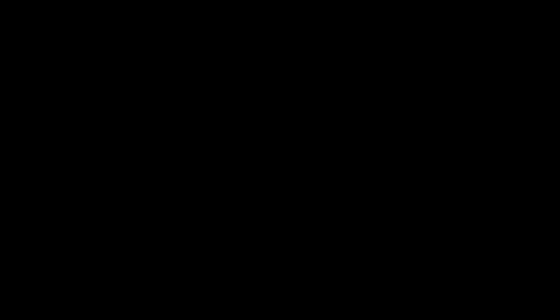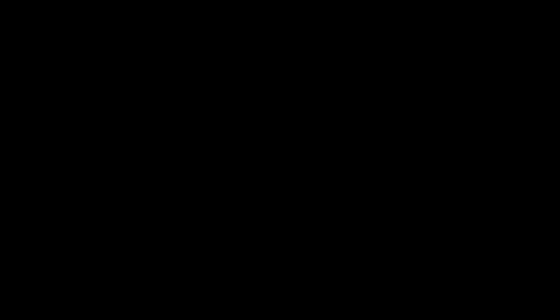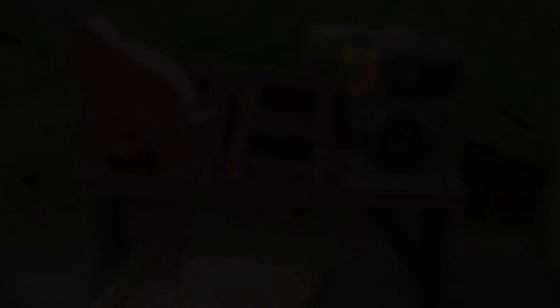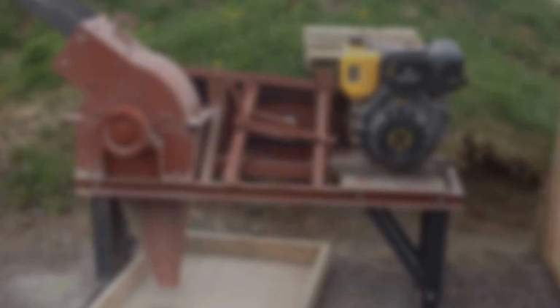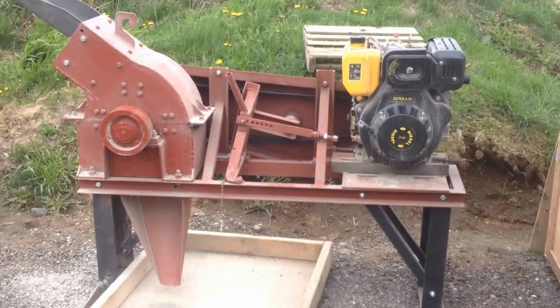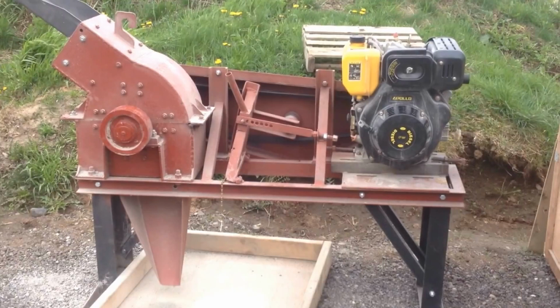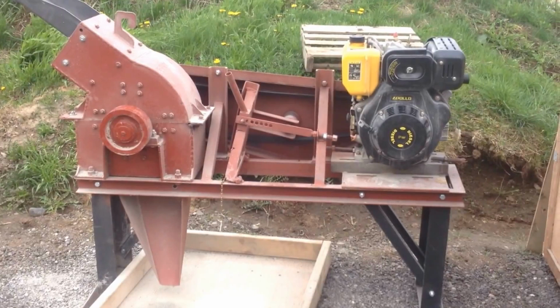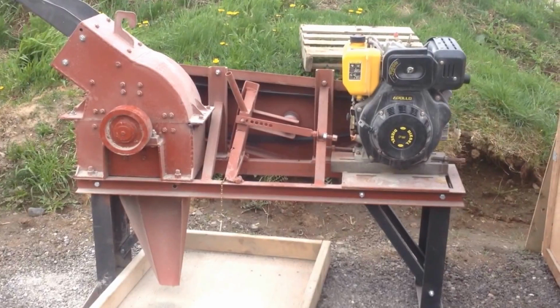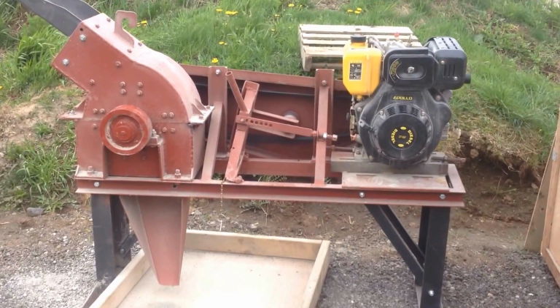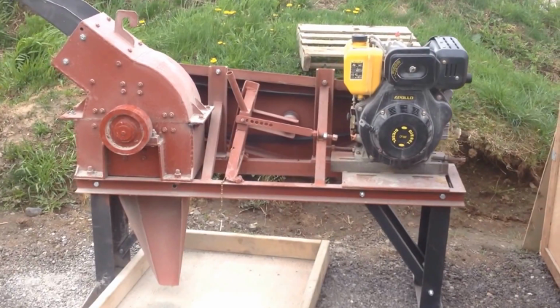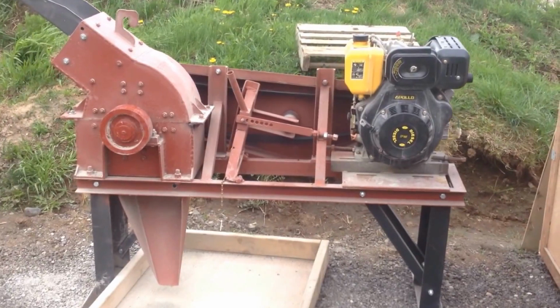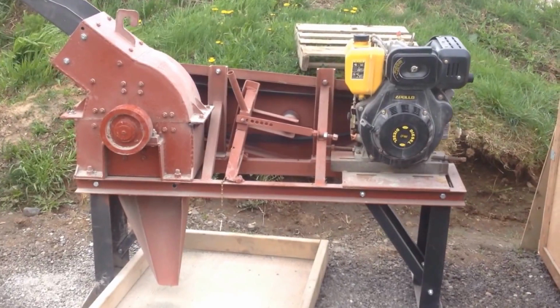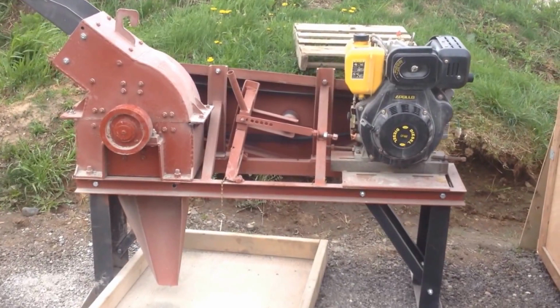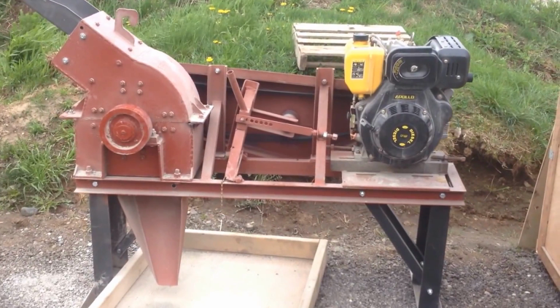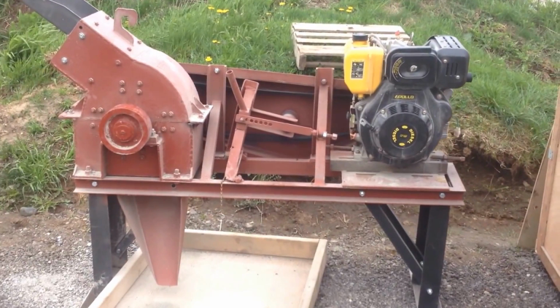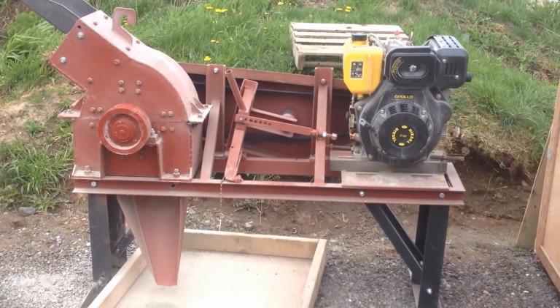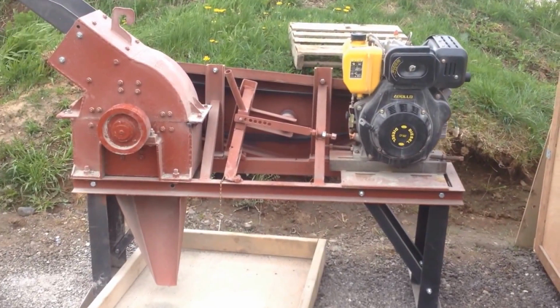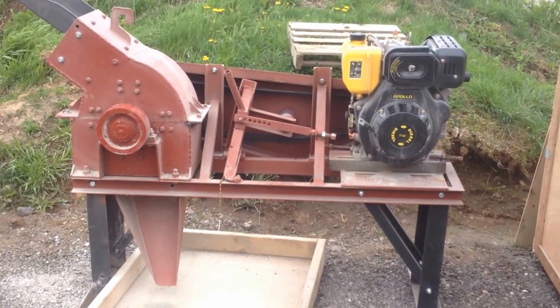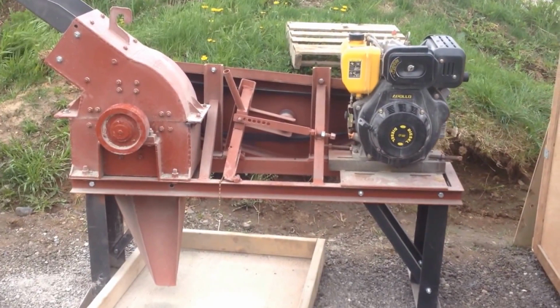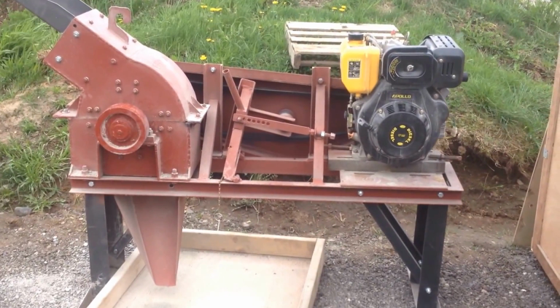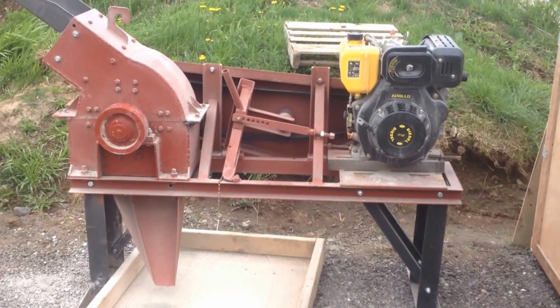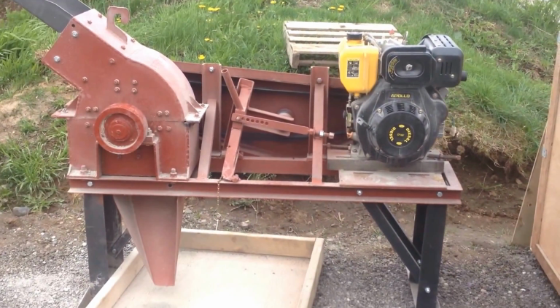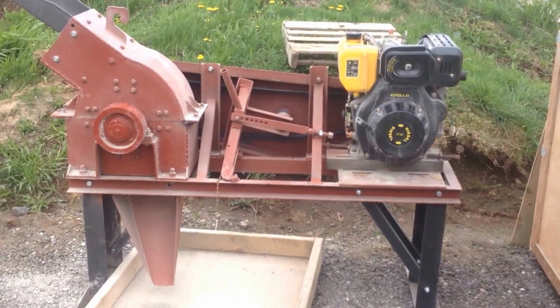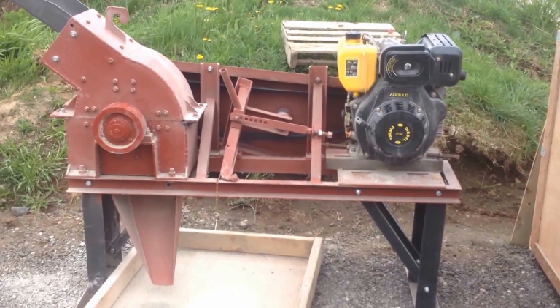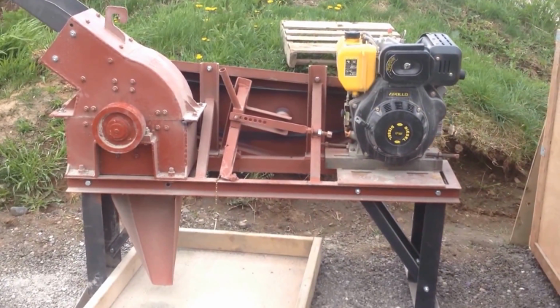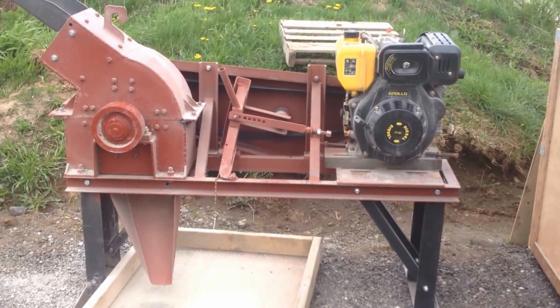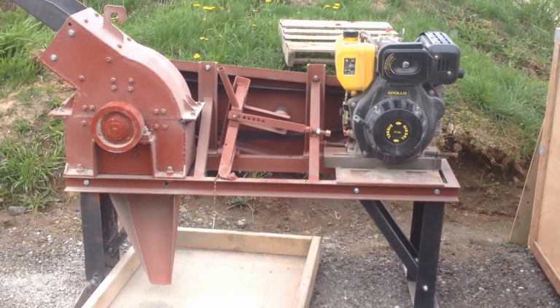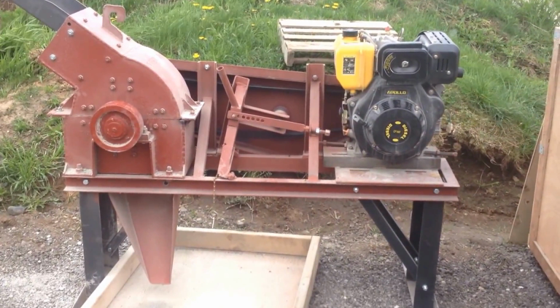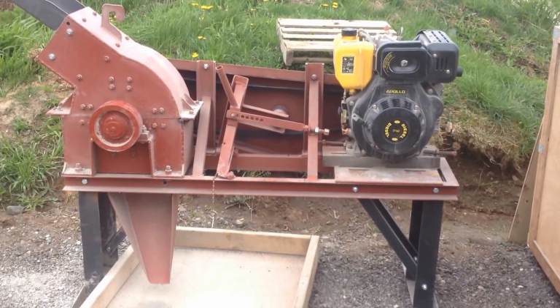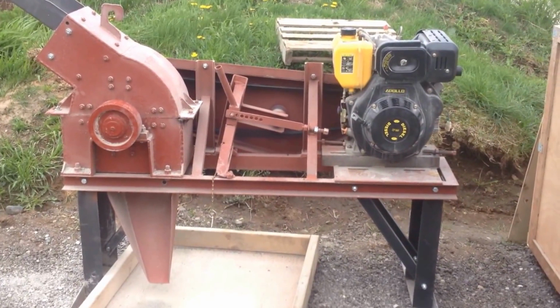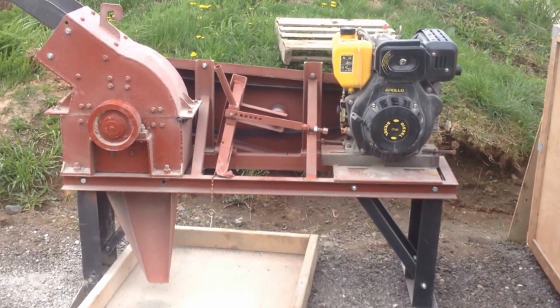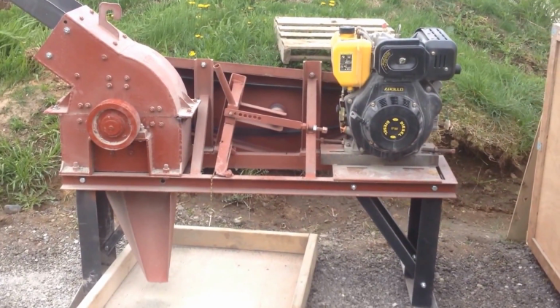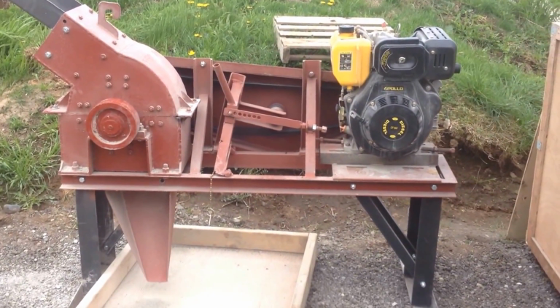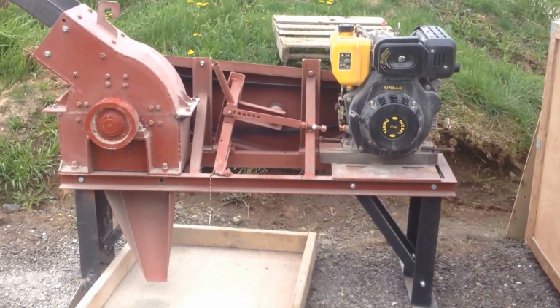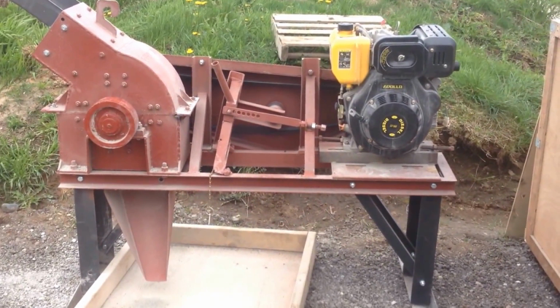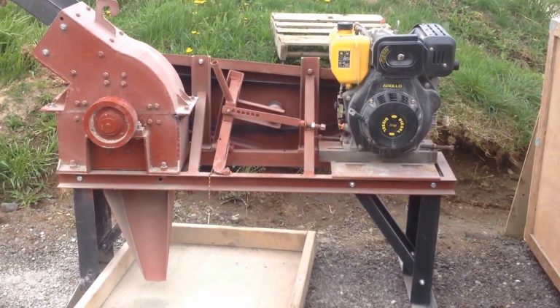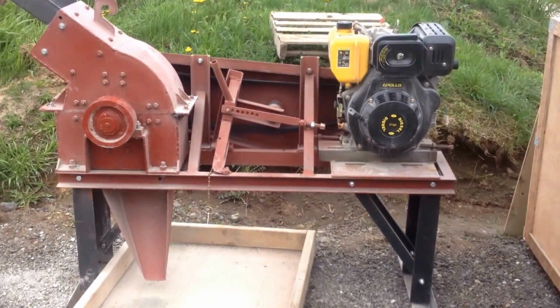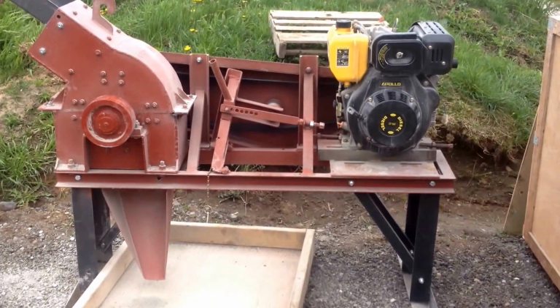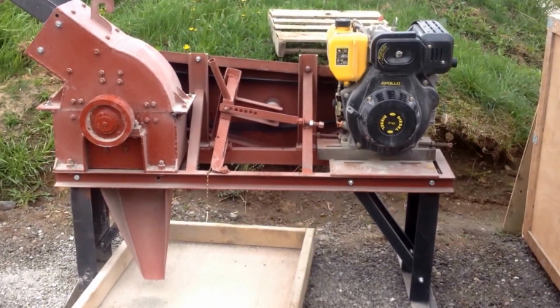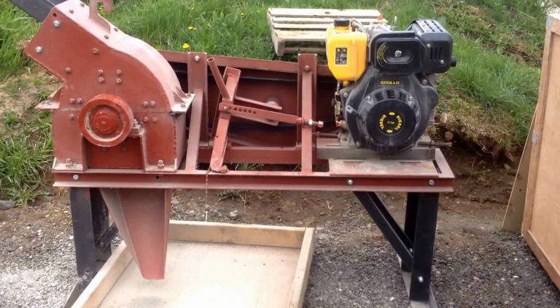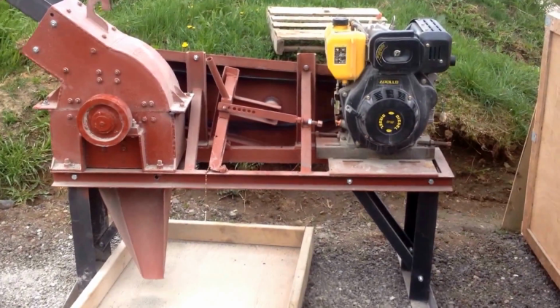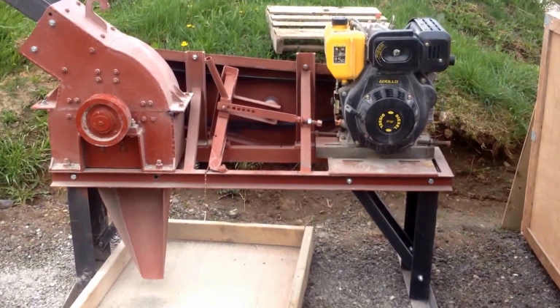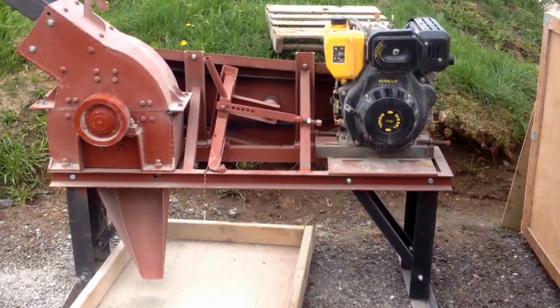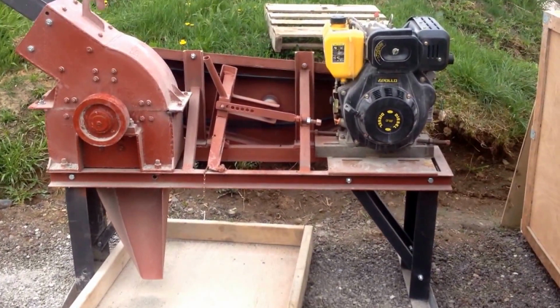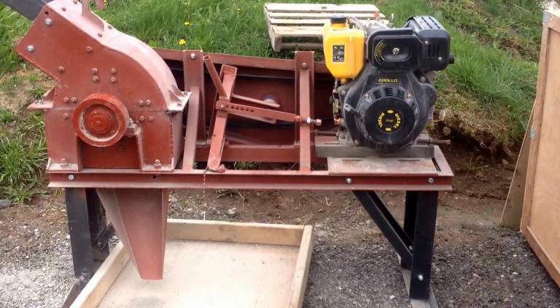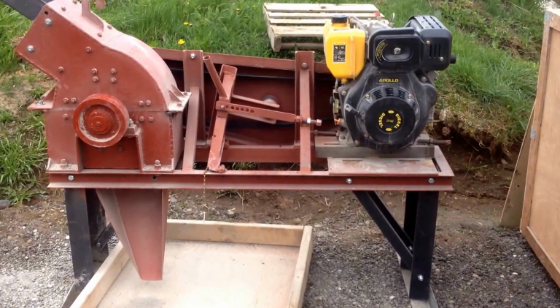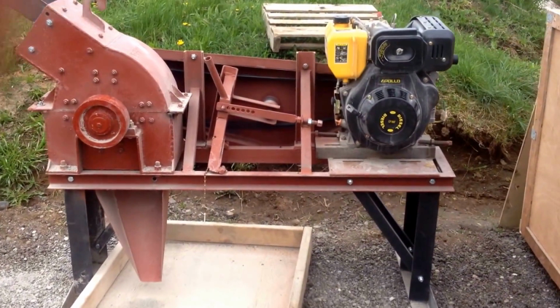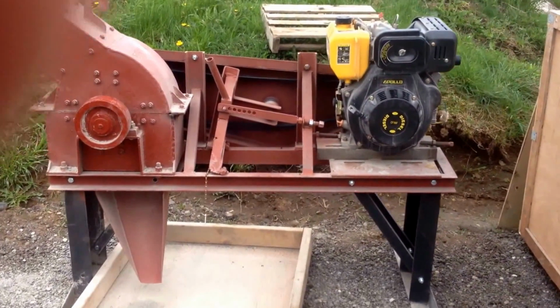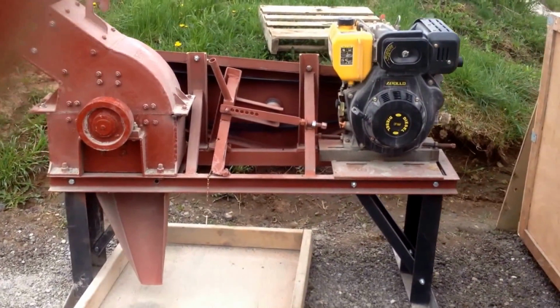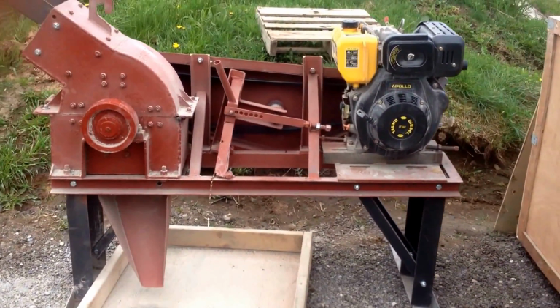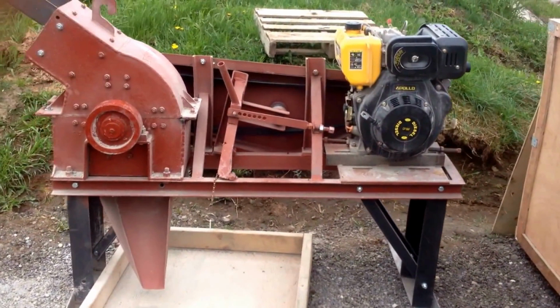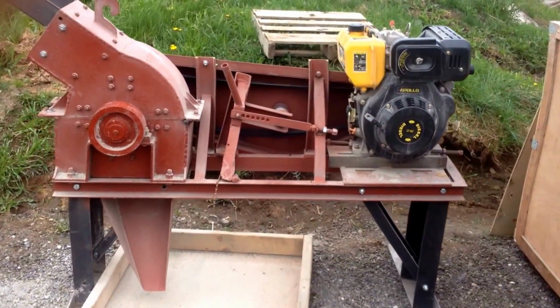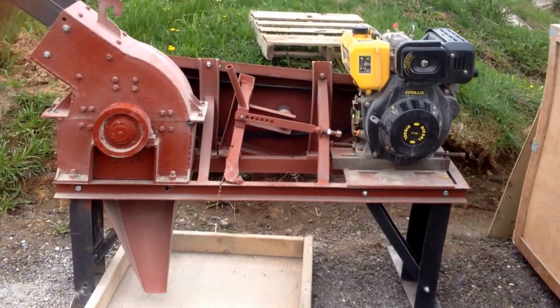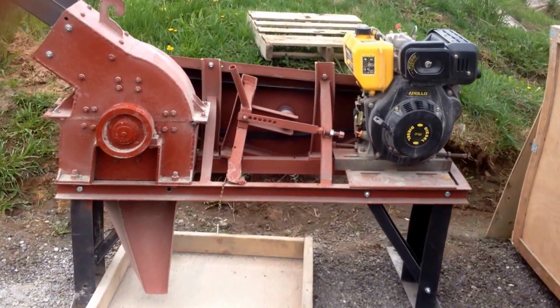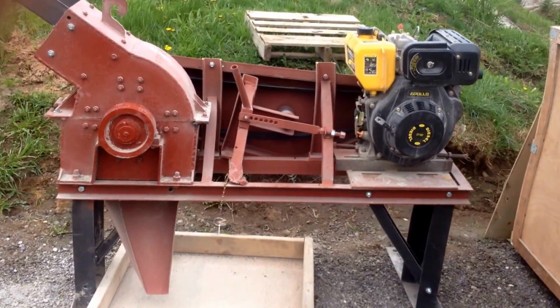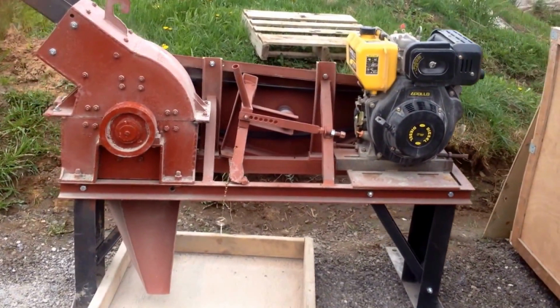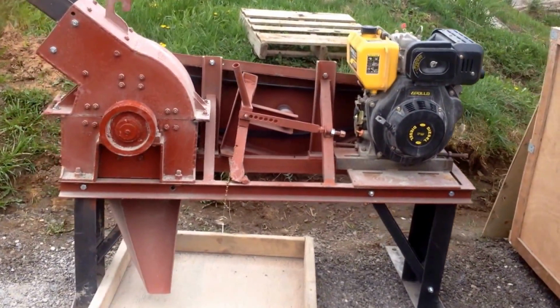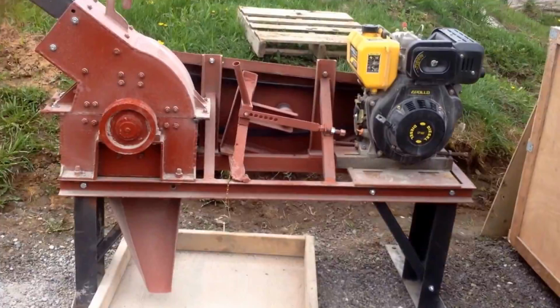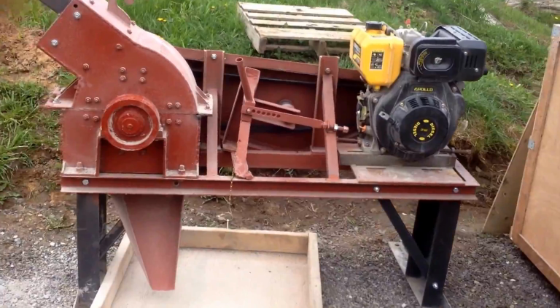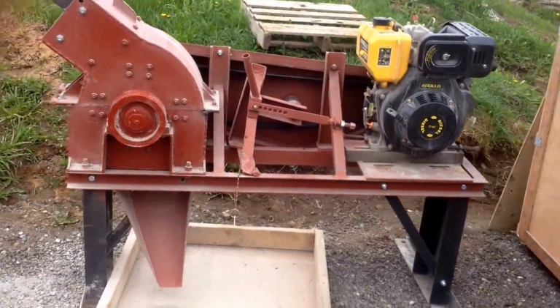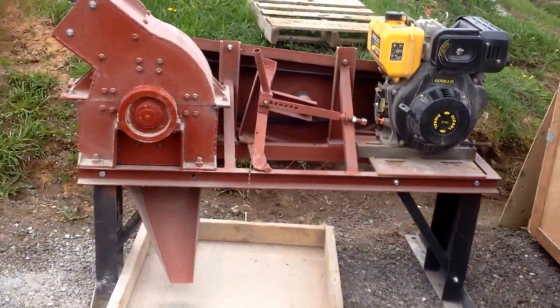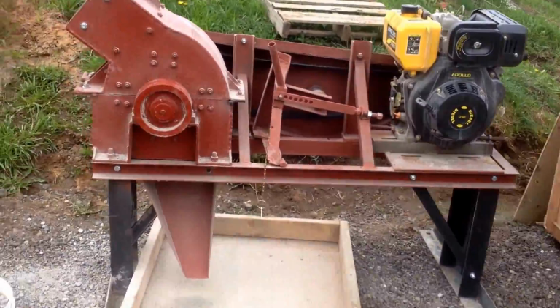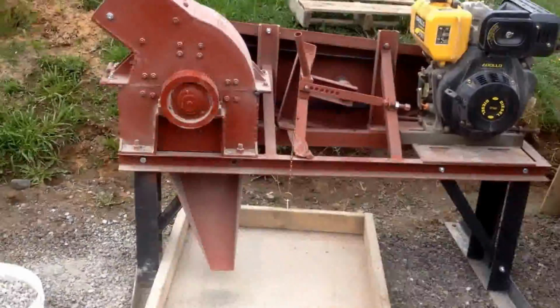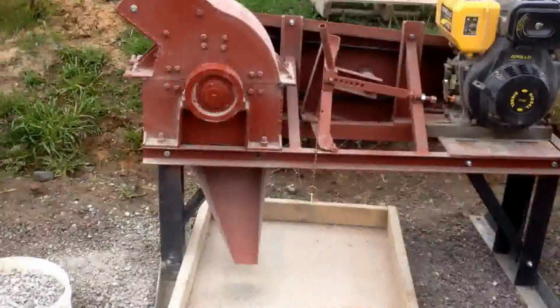My name is Jason Gaber with Mount Baker Mining and Metals, and today we're going to demonstrate a 12x9 hammer mill run with a diesel motor.